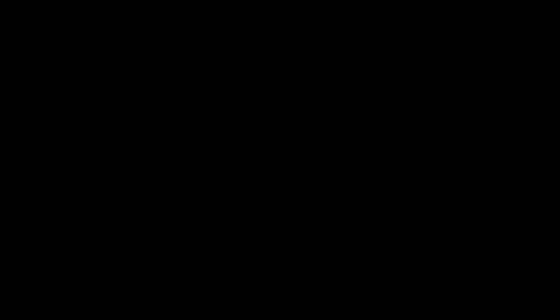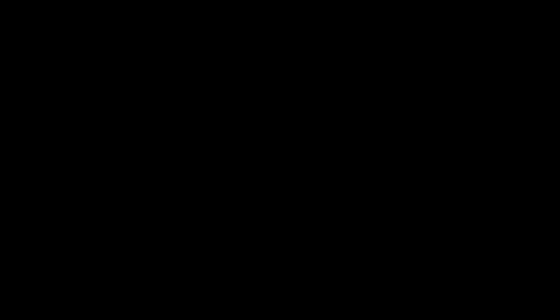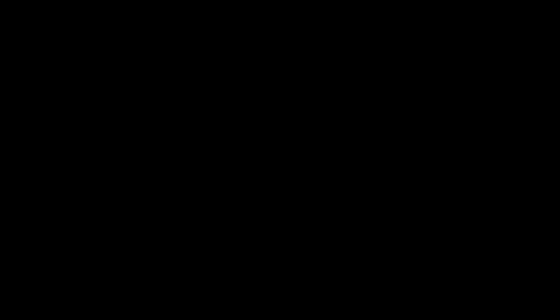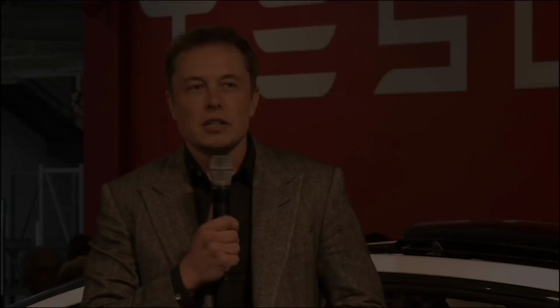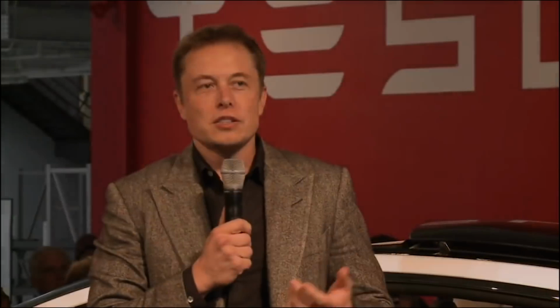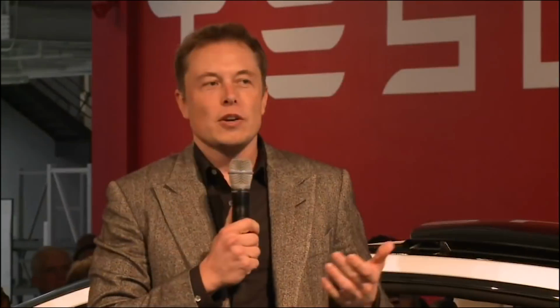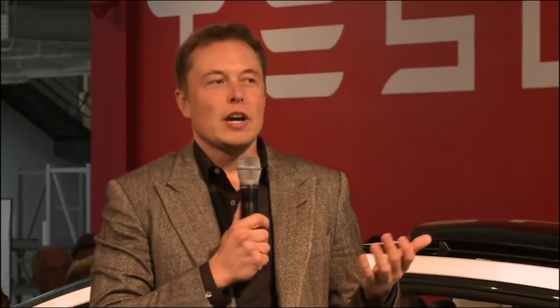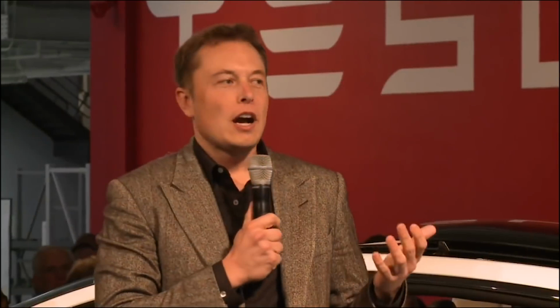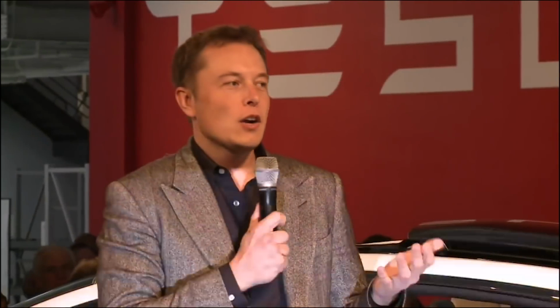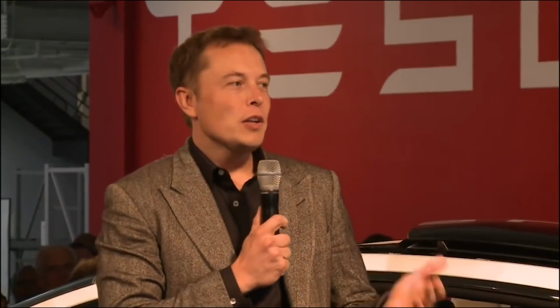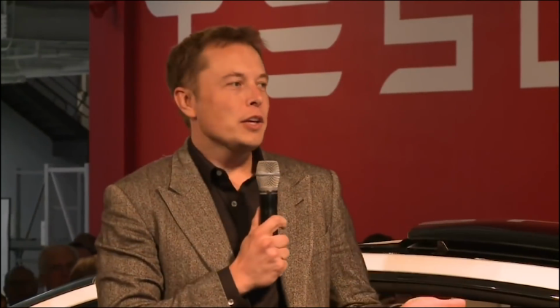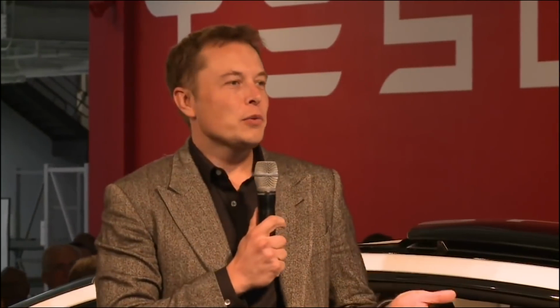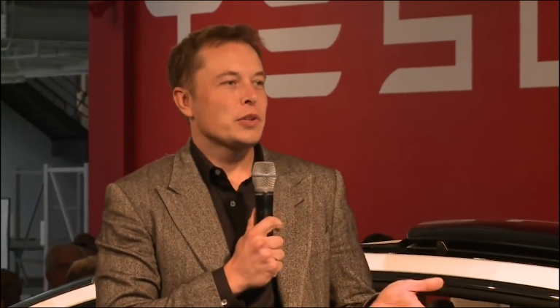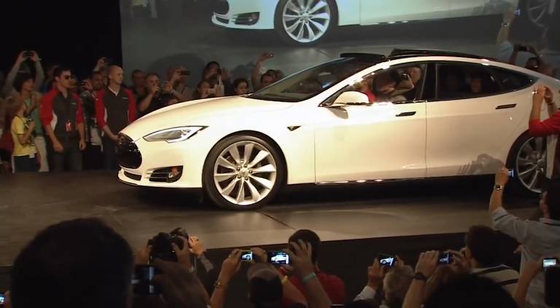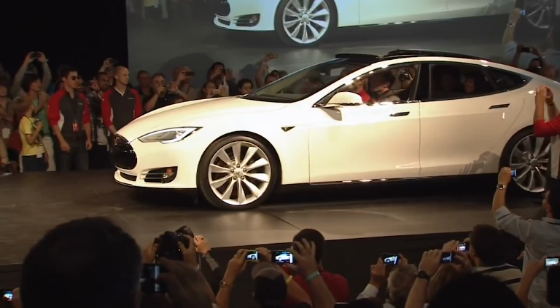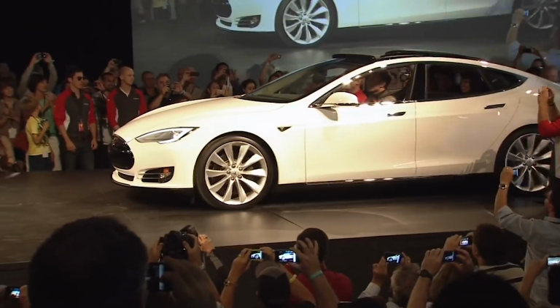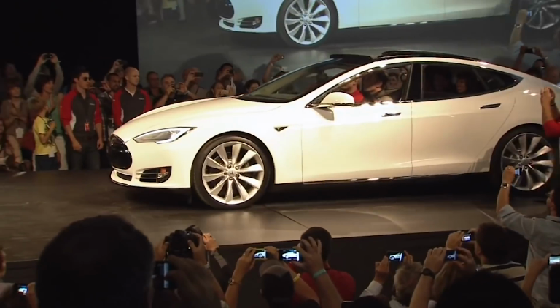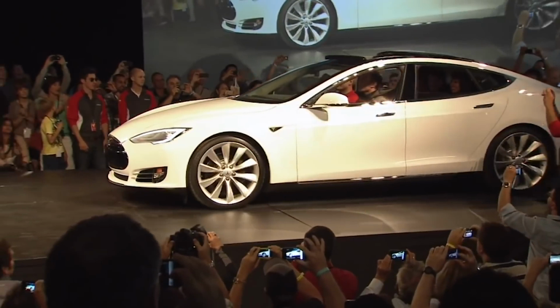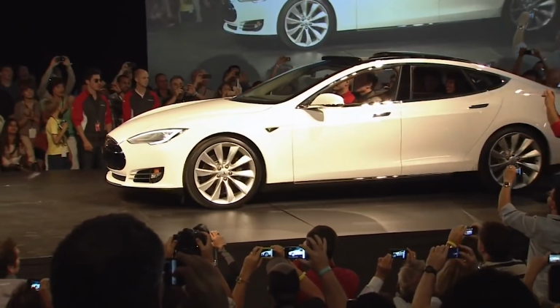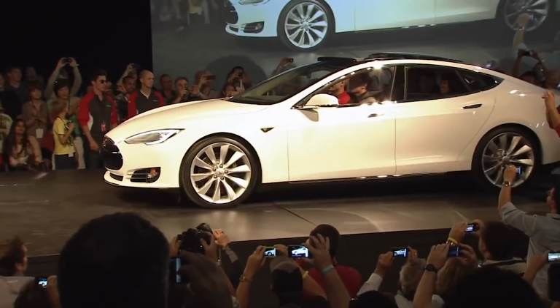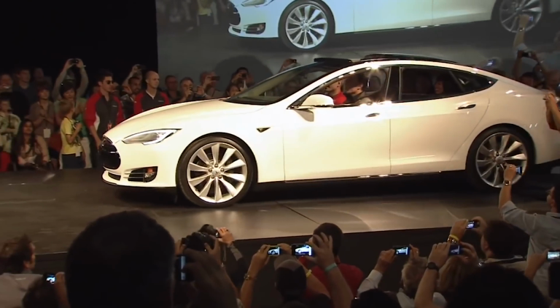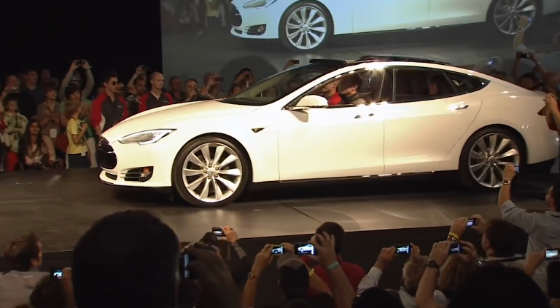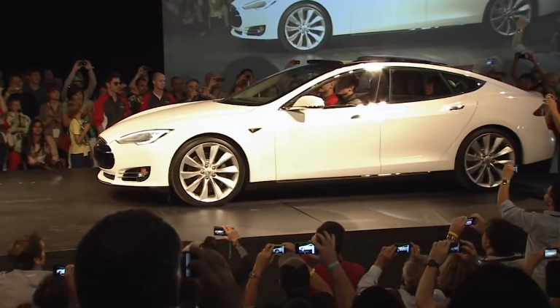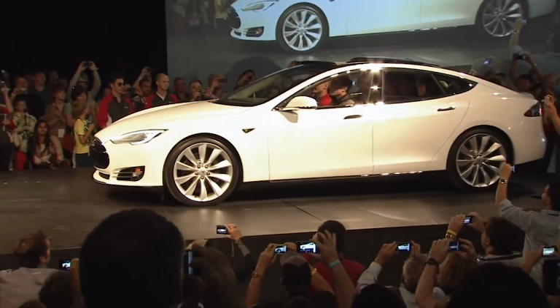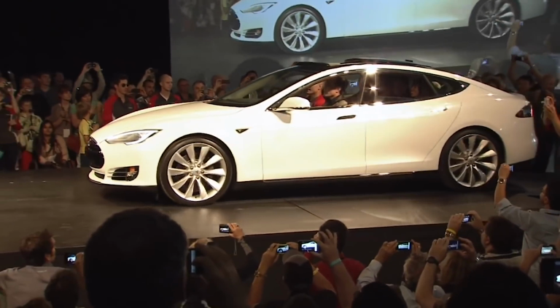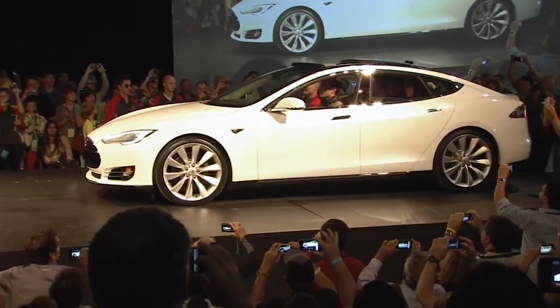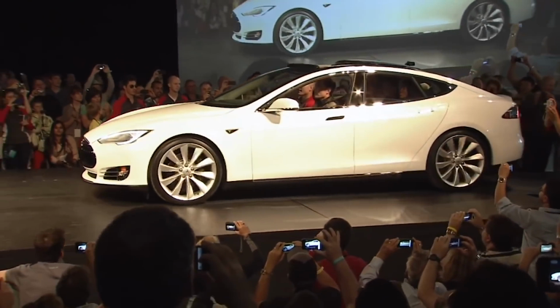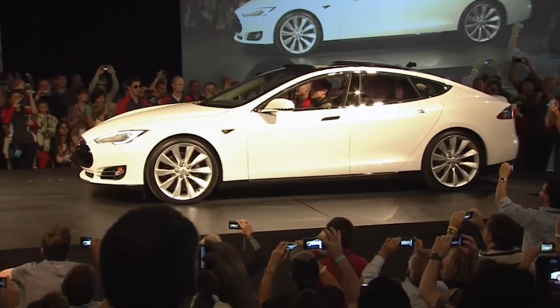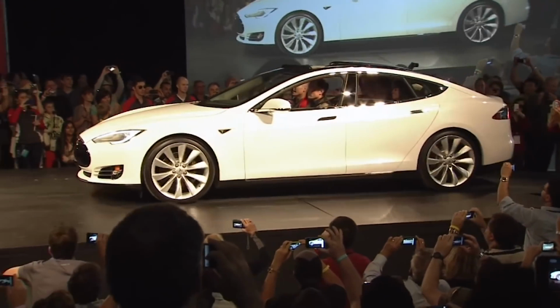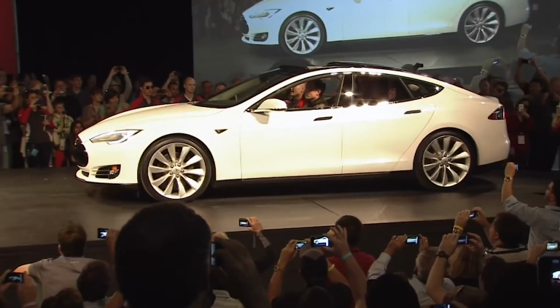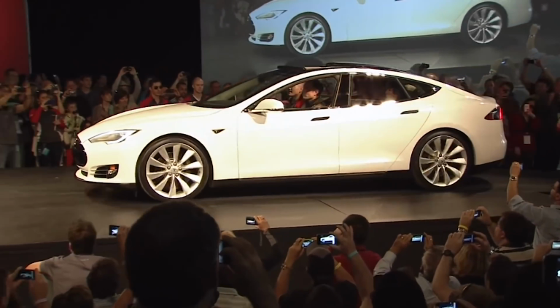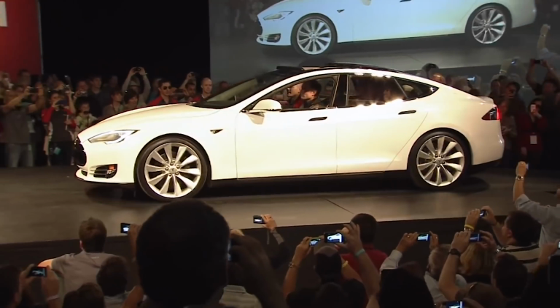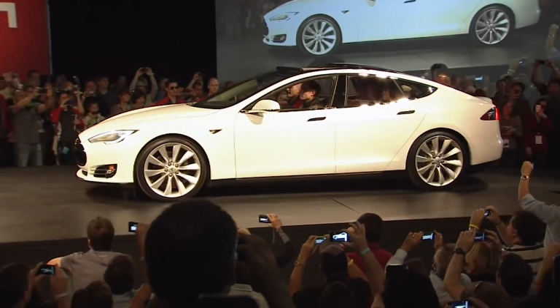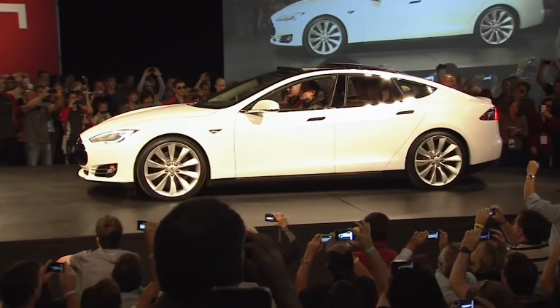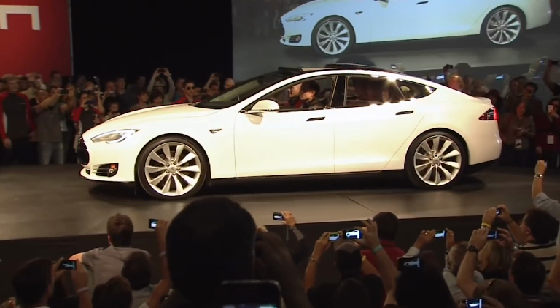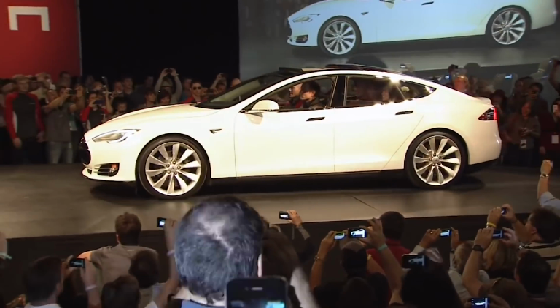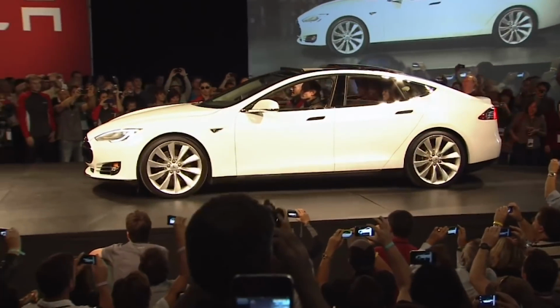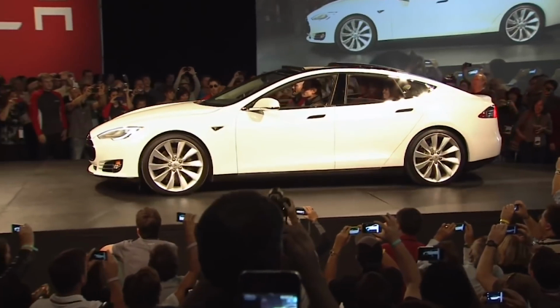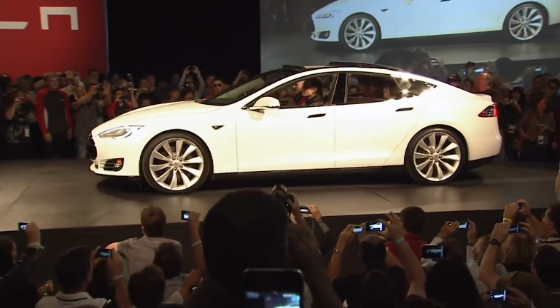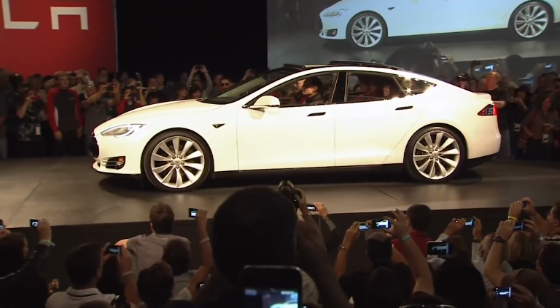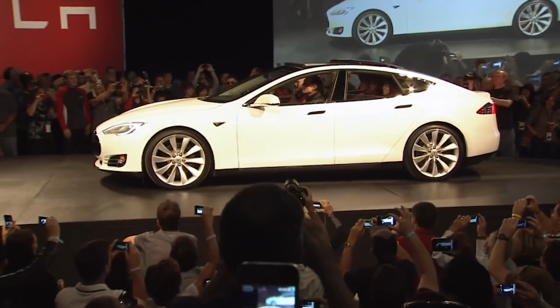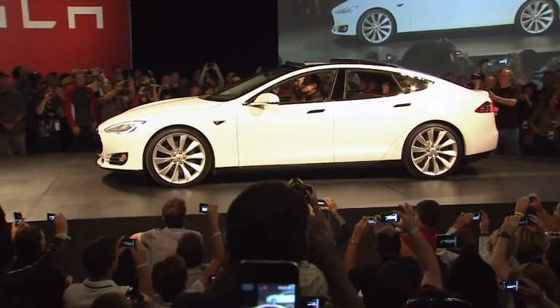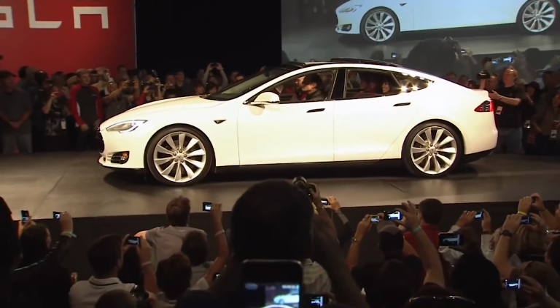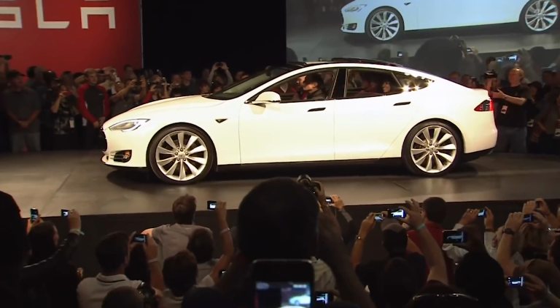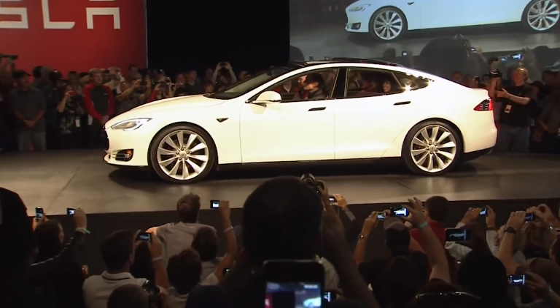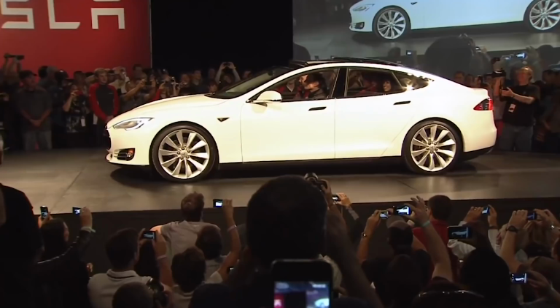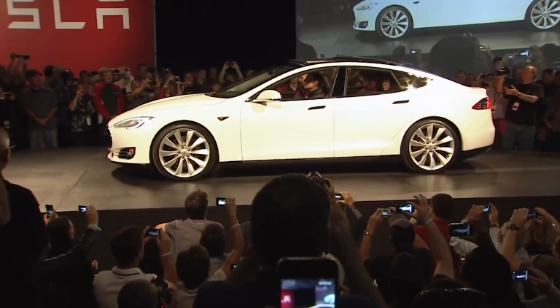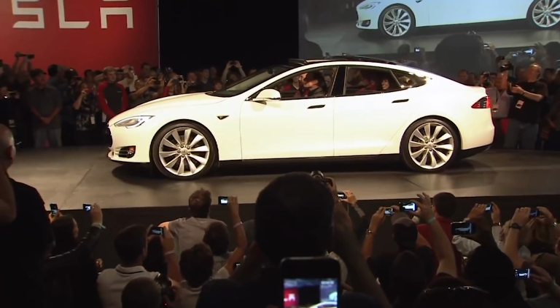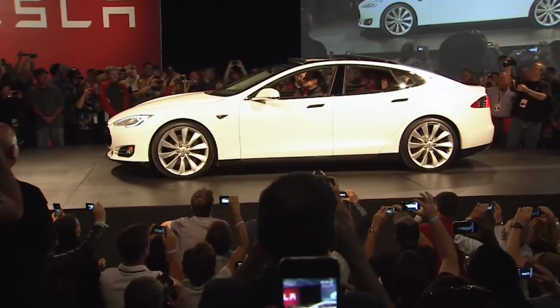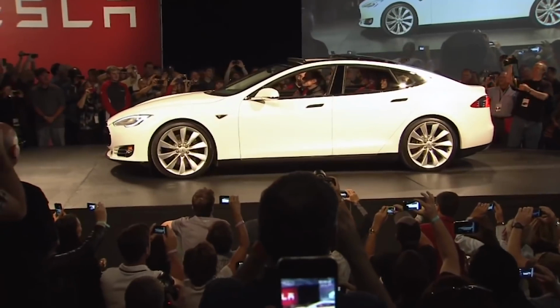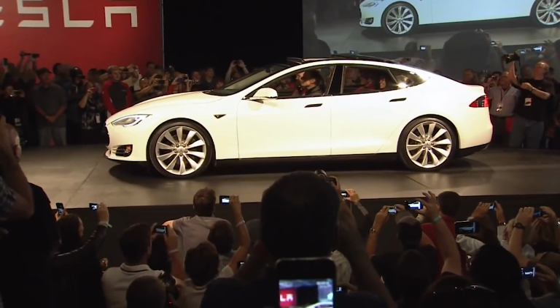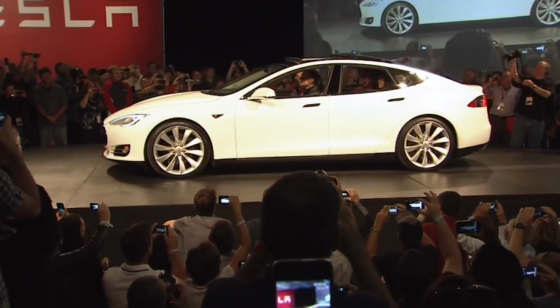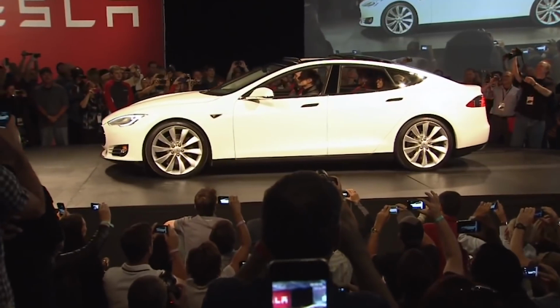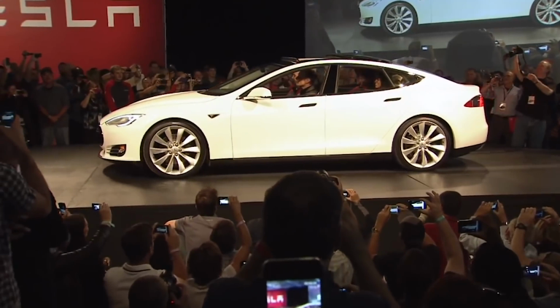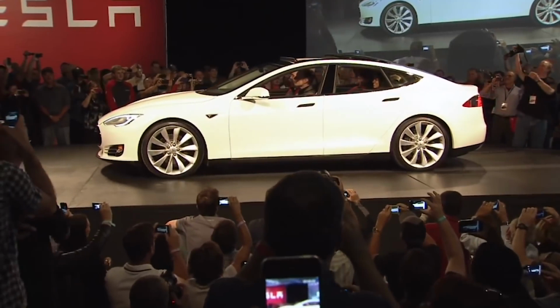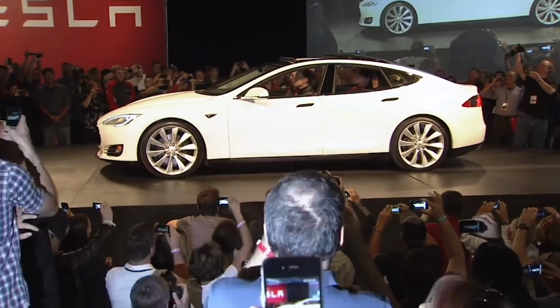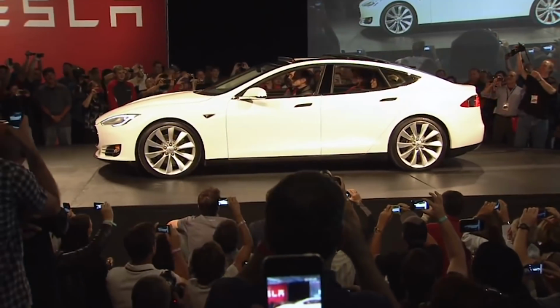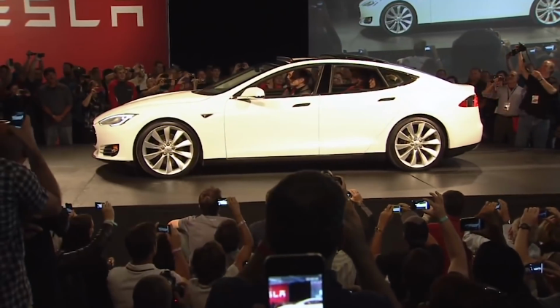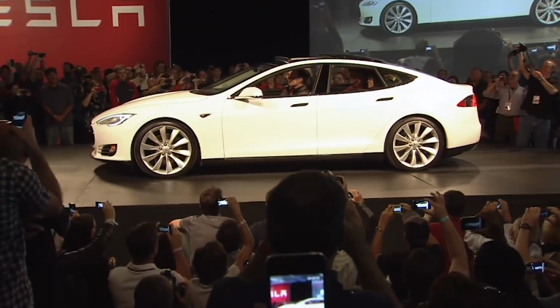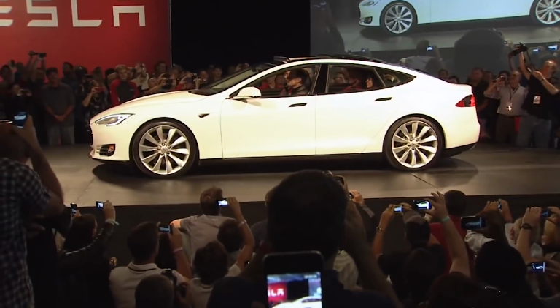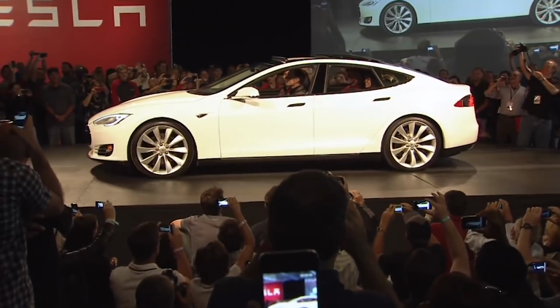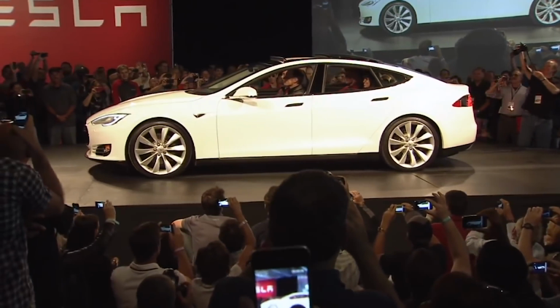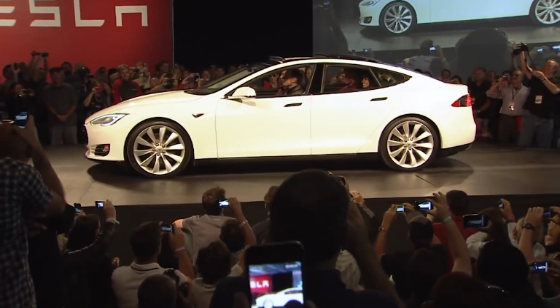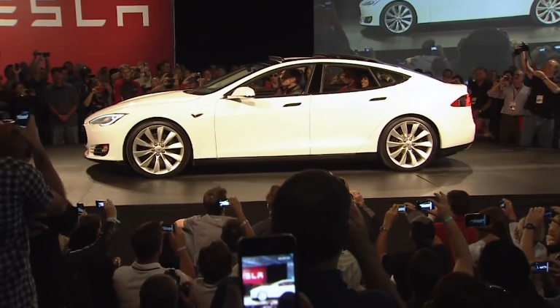So our goal here with the Model S was to create not the best electric car, but actually the best car of any kind.